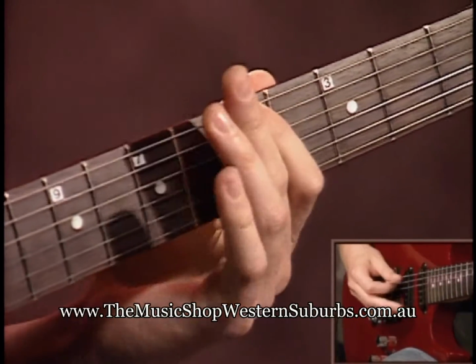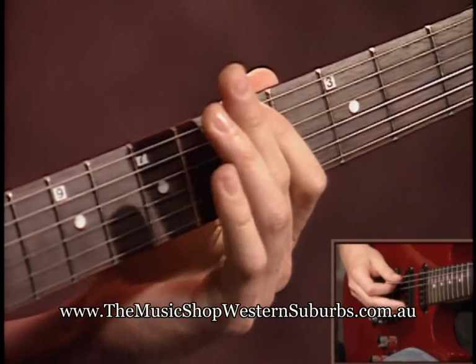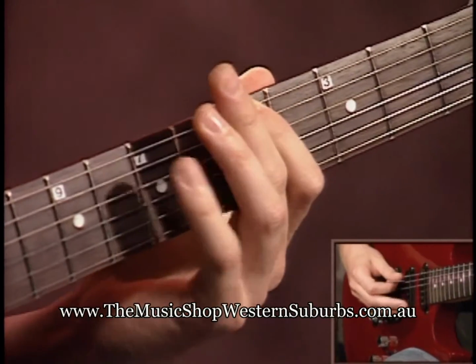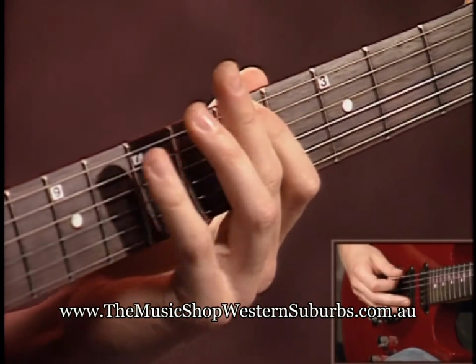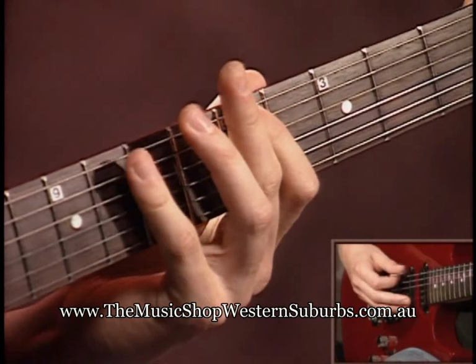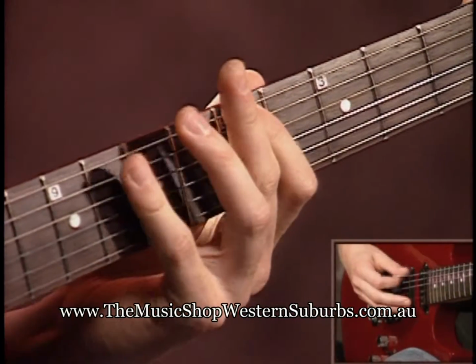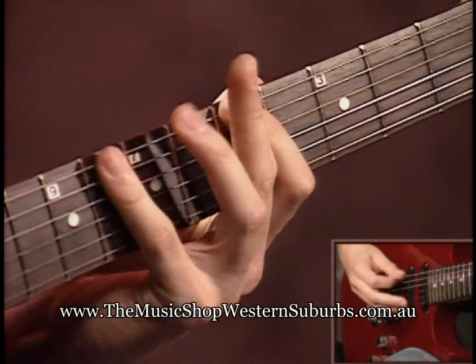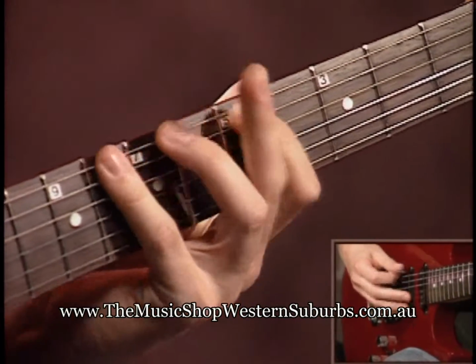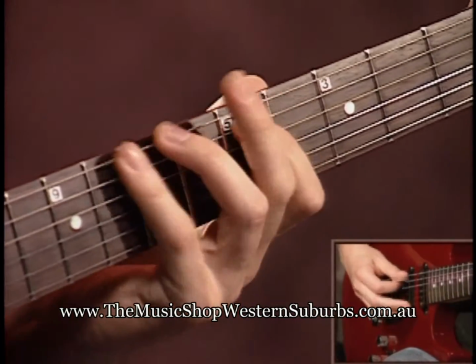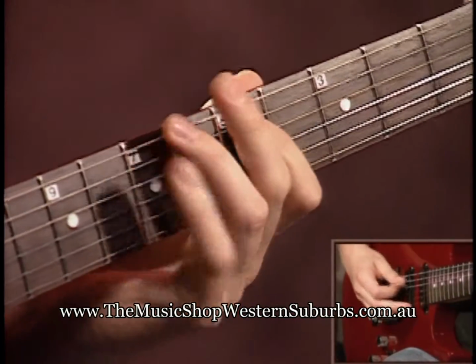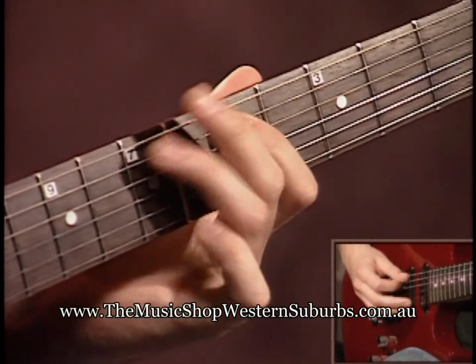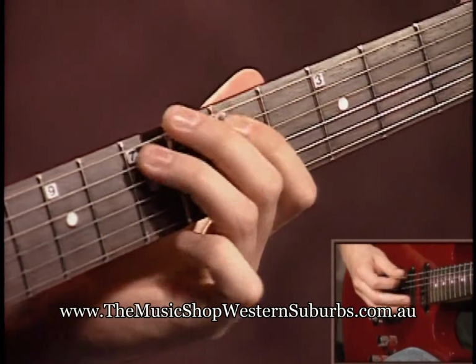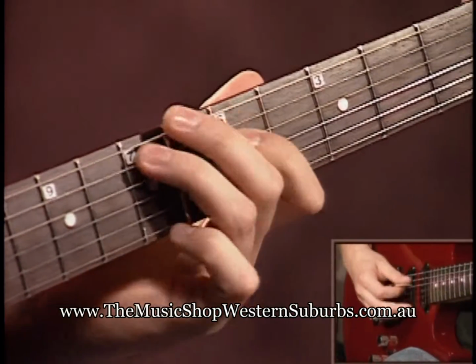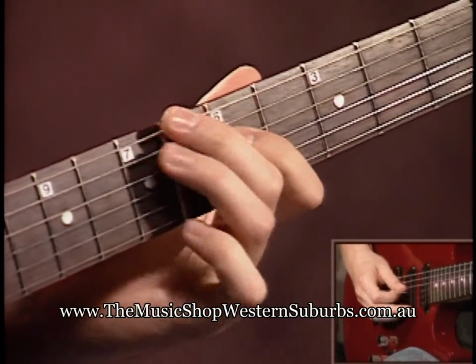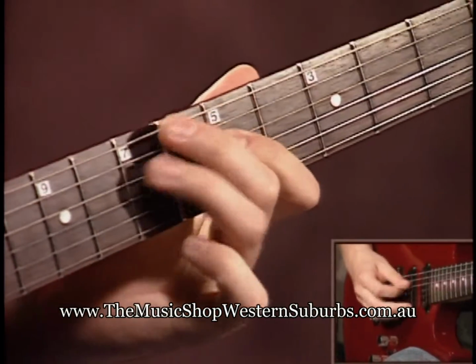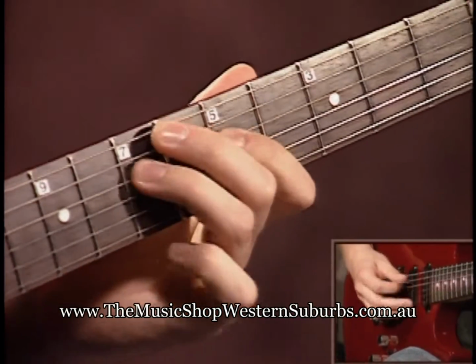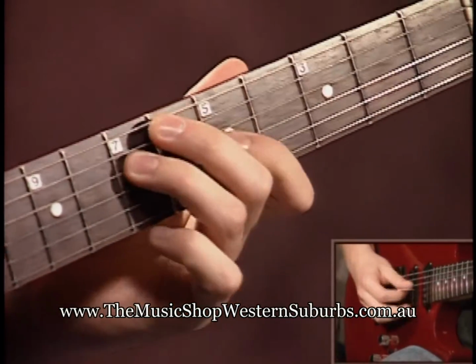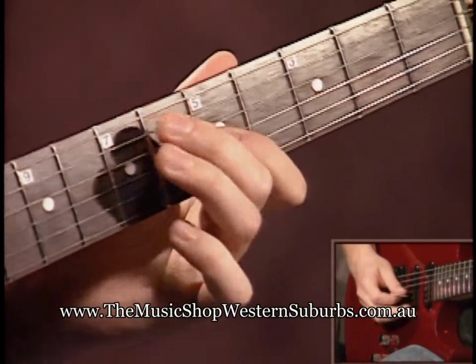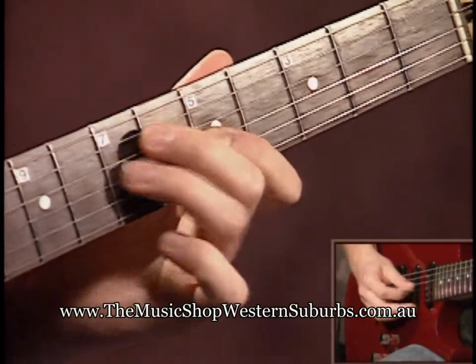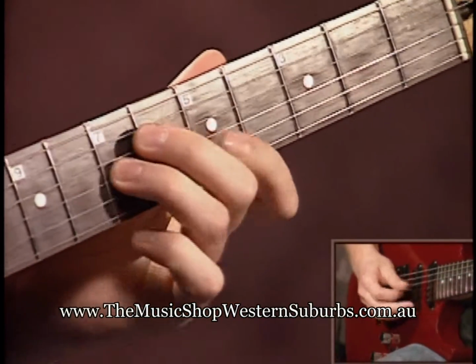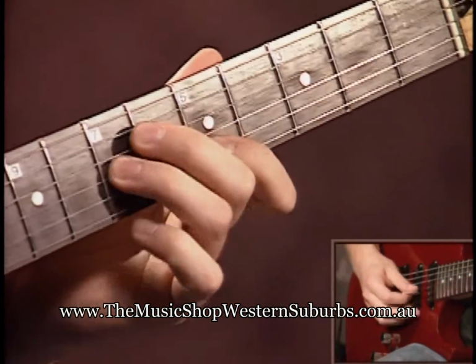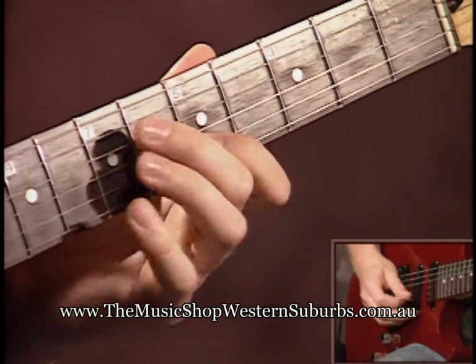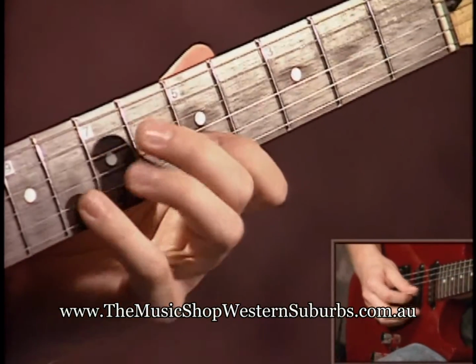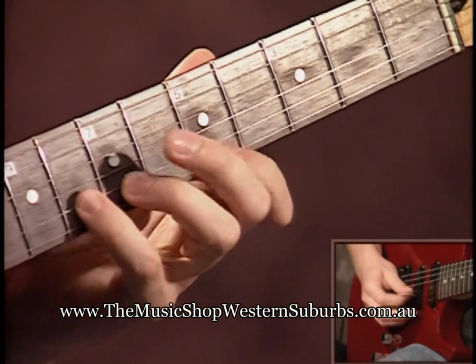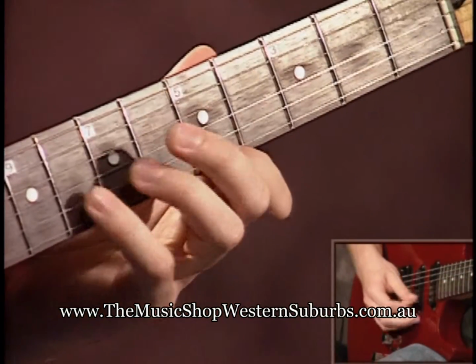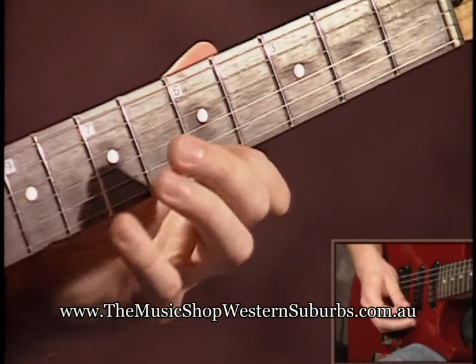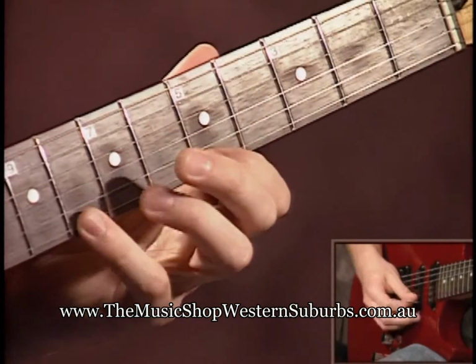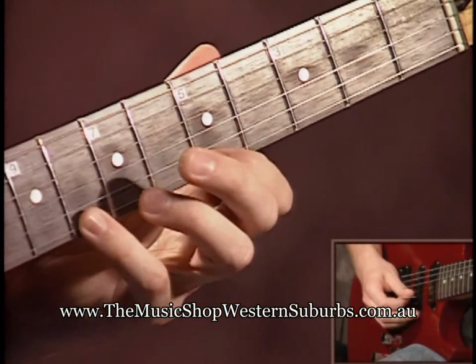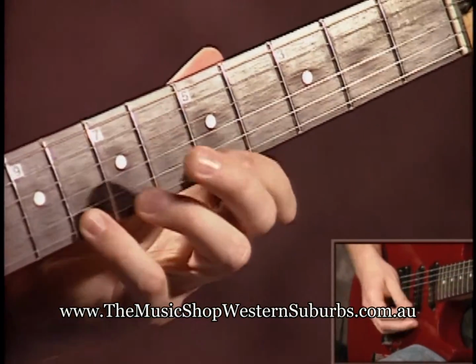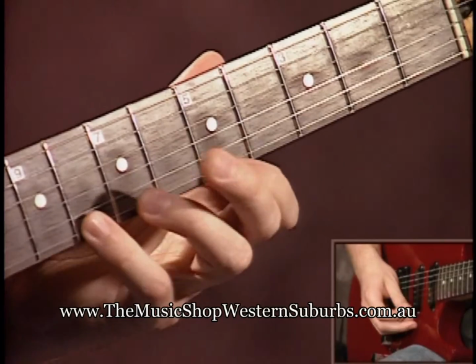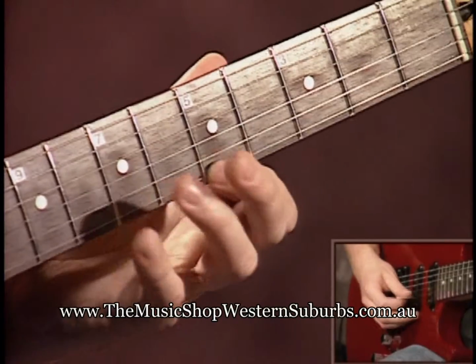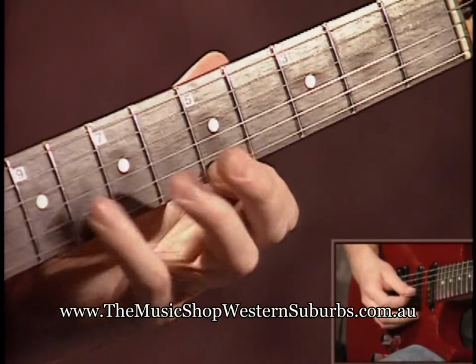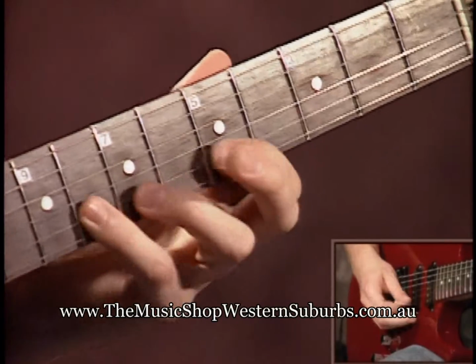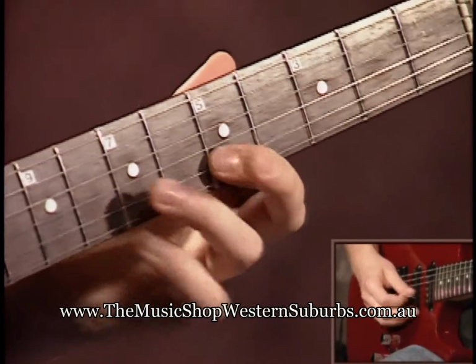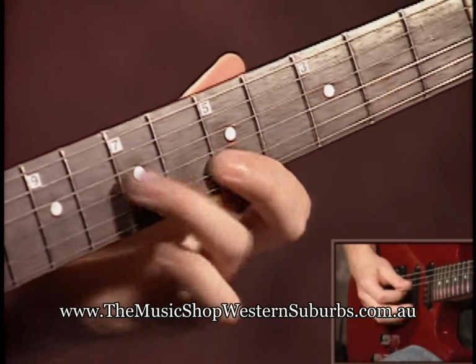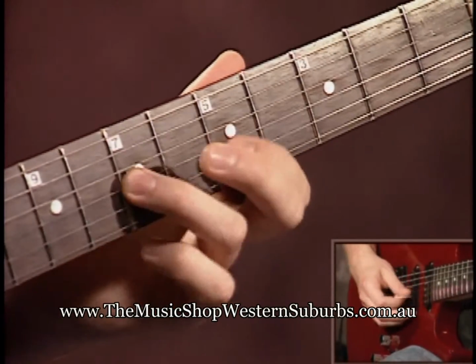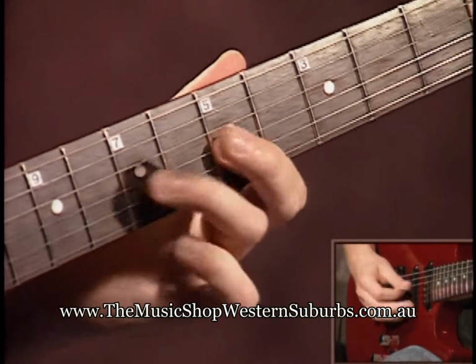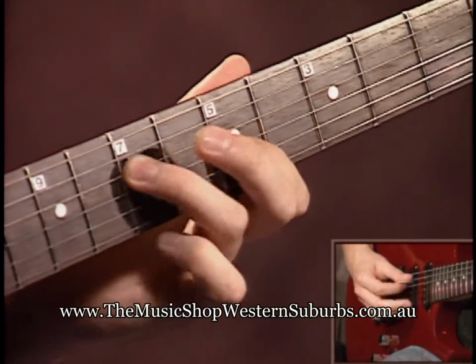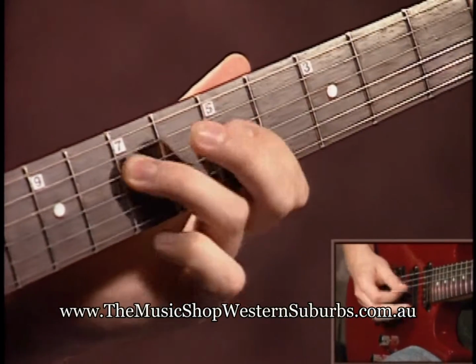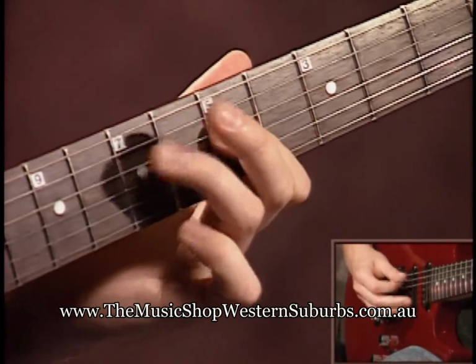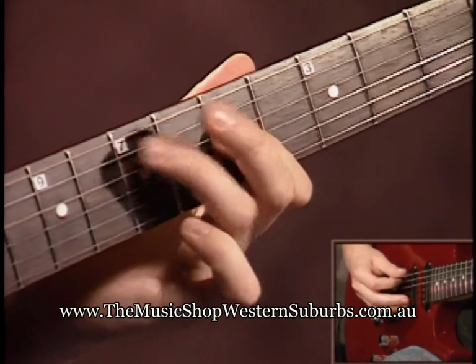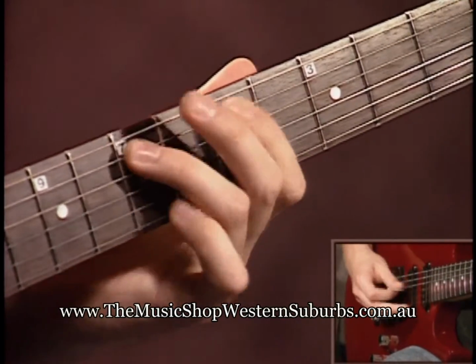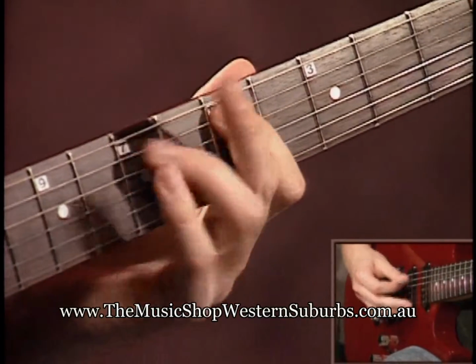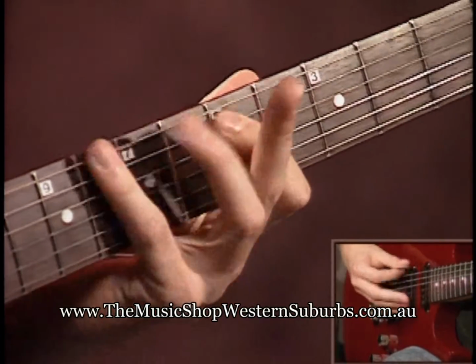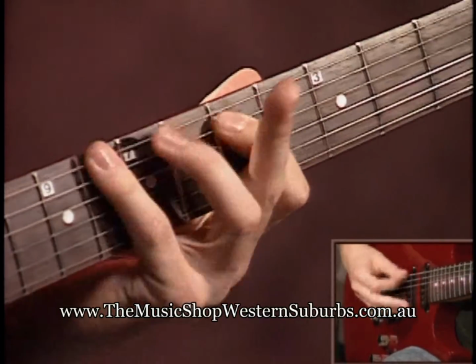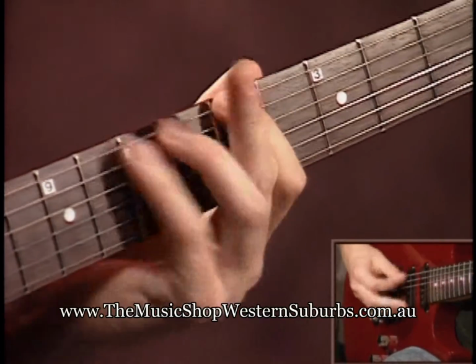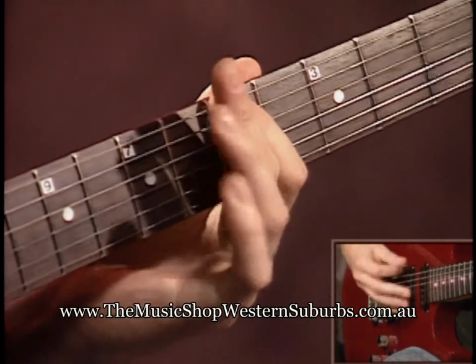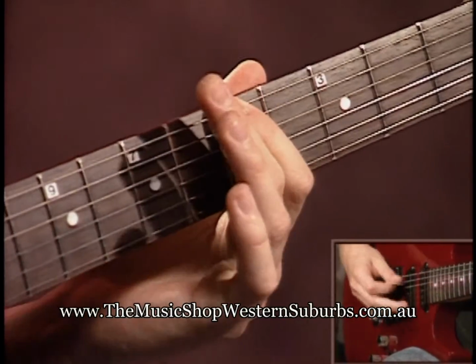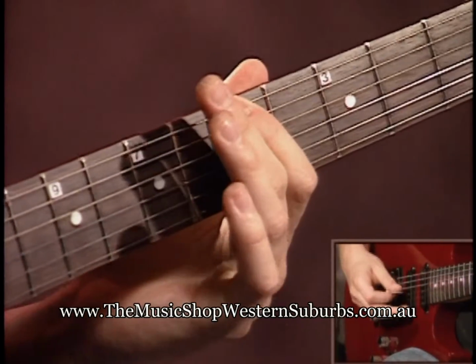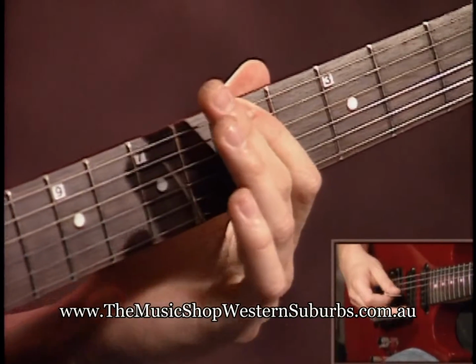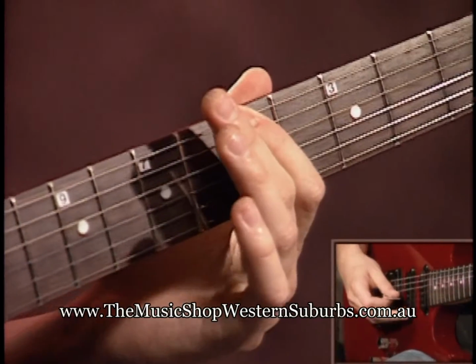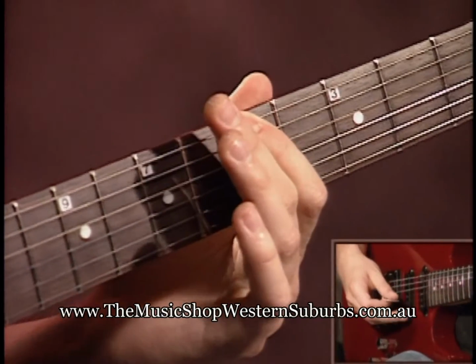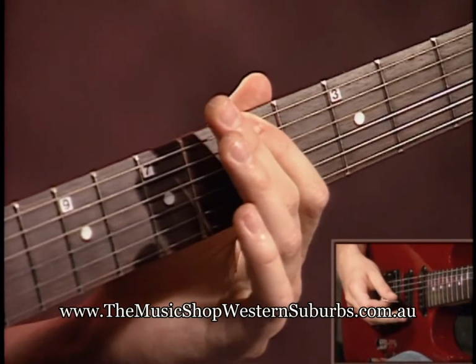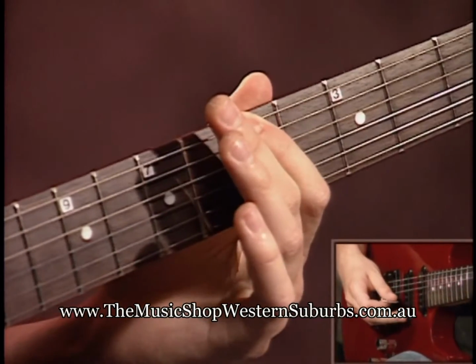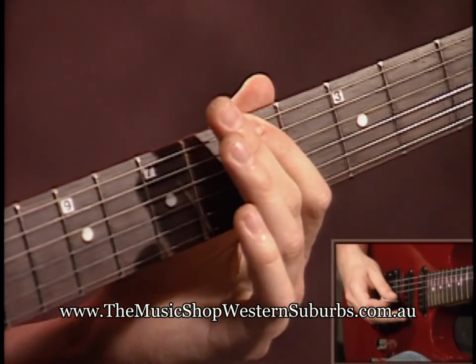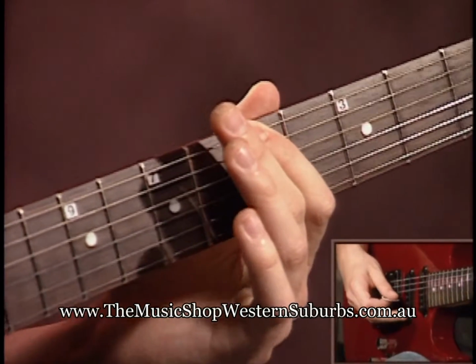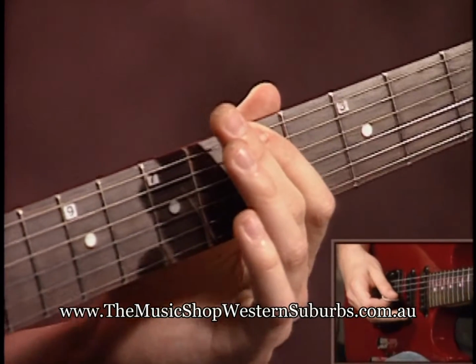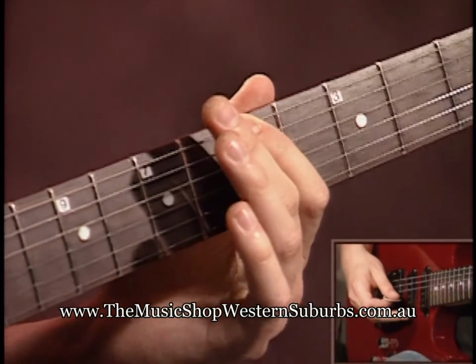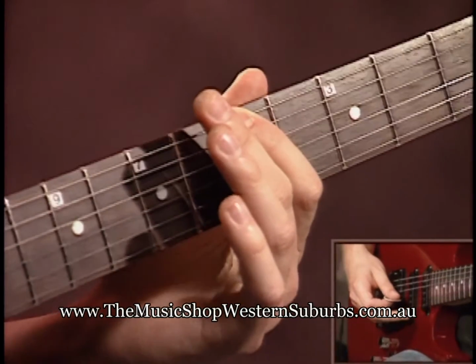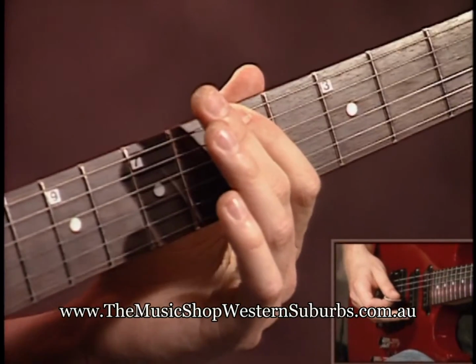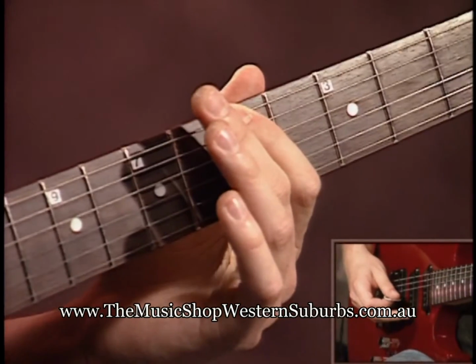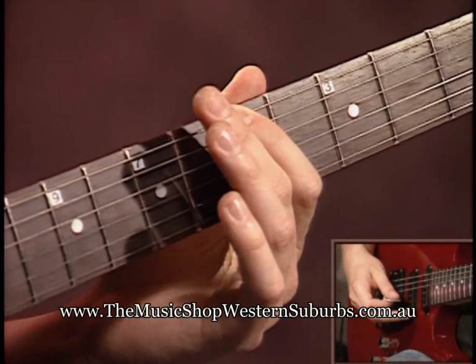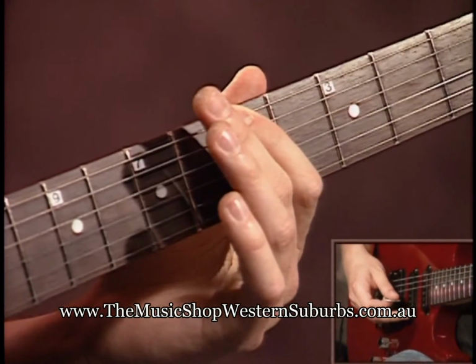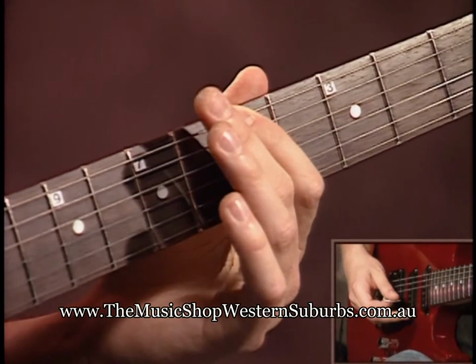Get your metronome going on this too, and get your fingertips working.